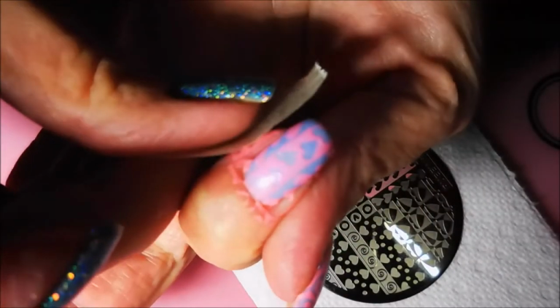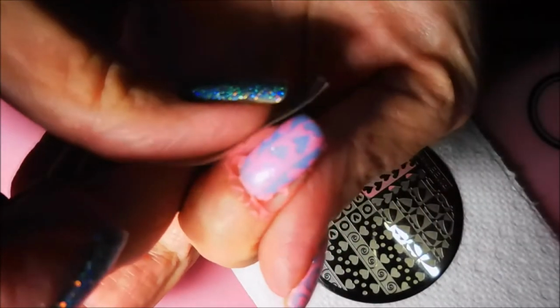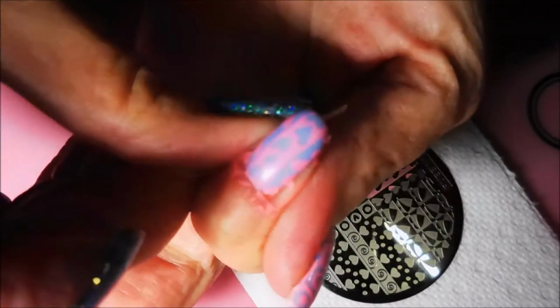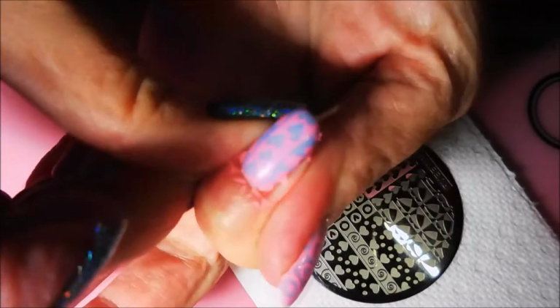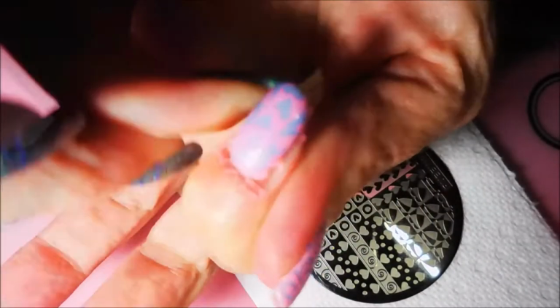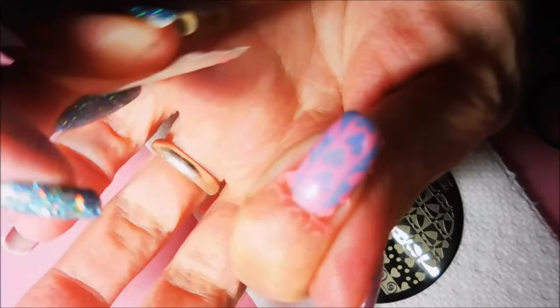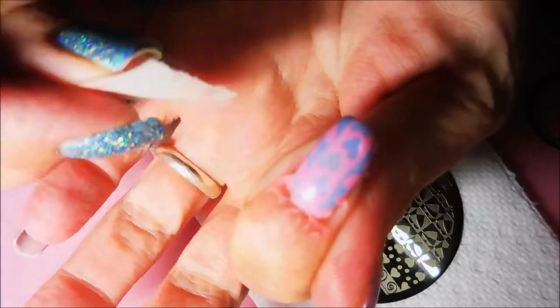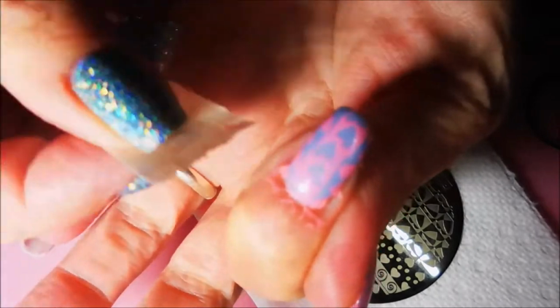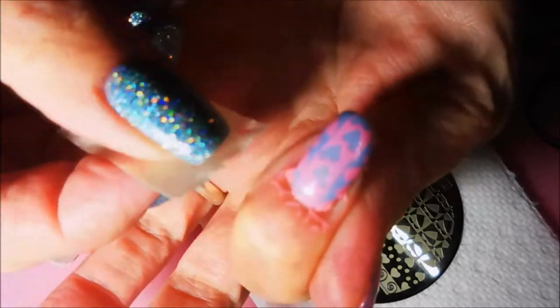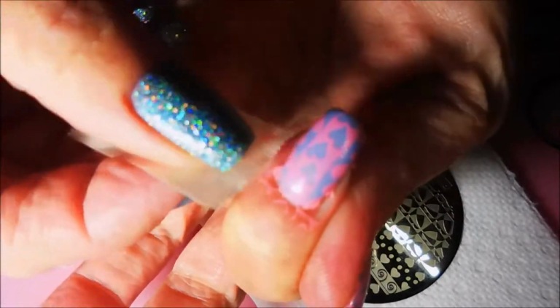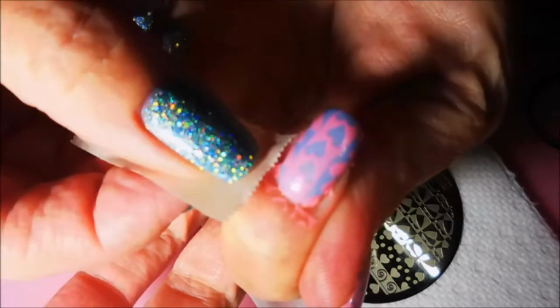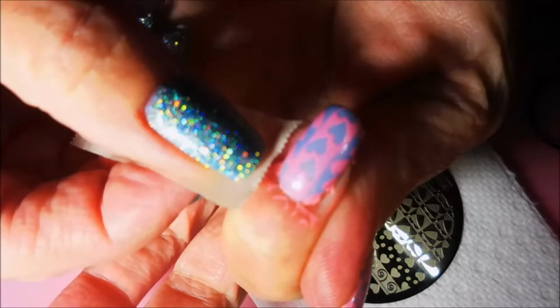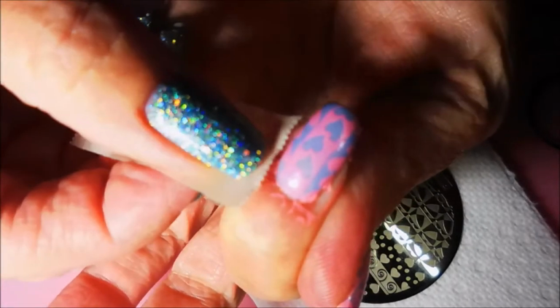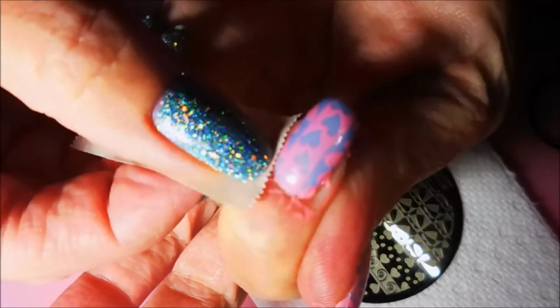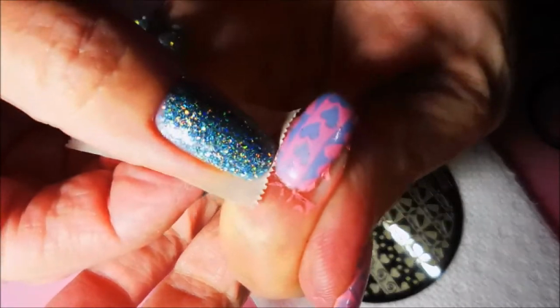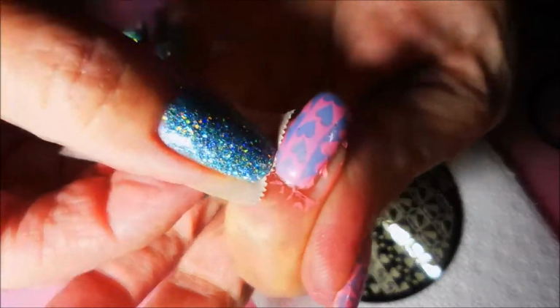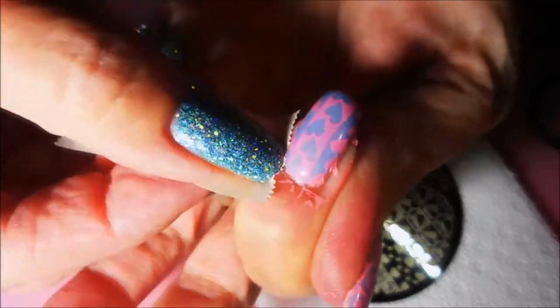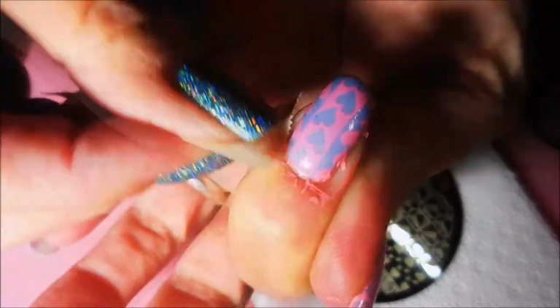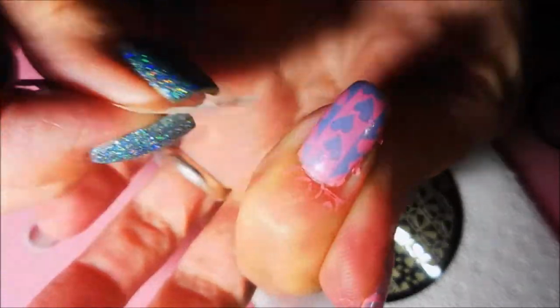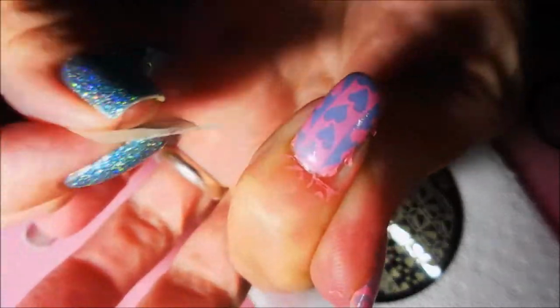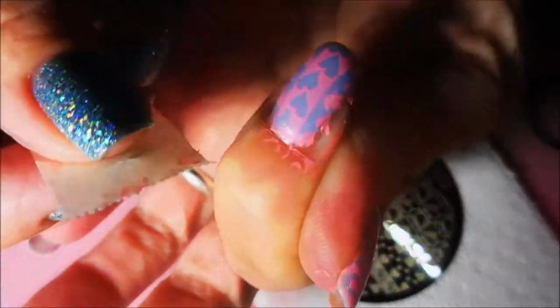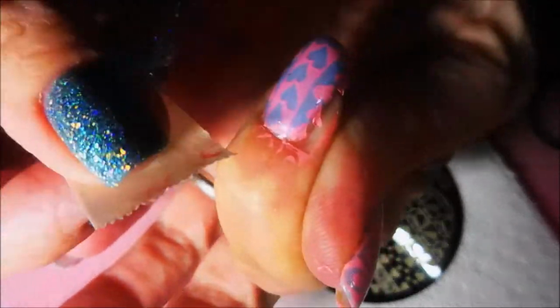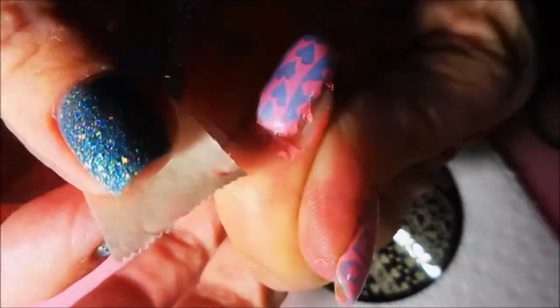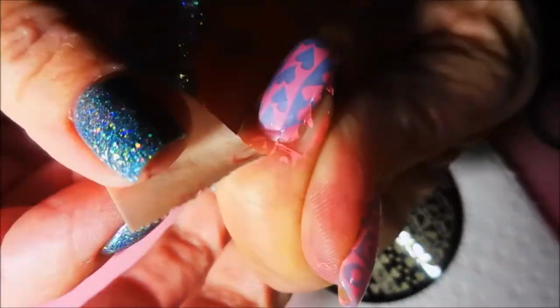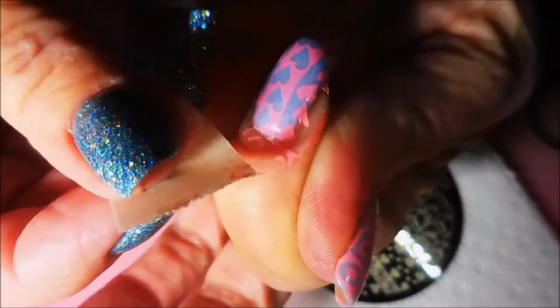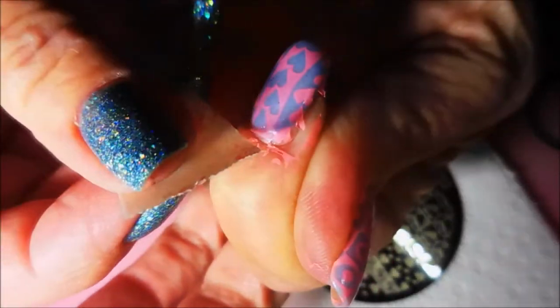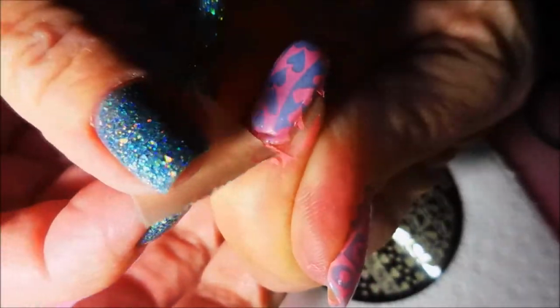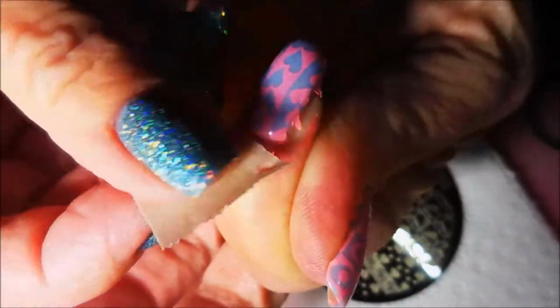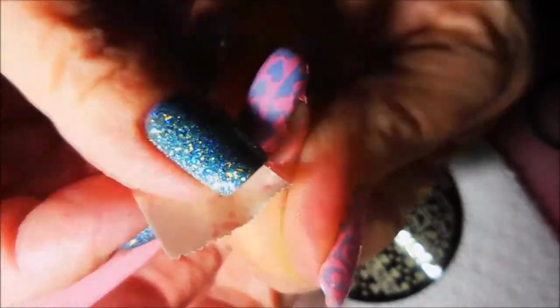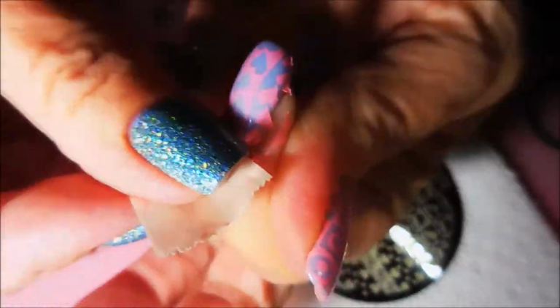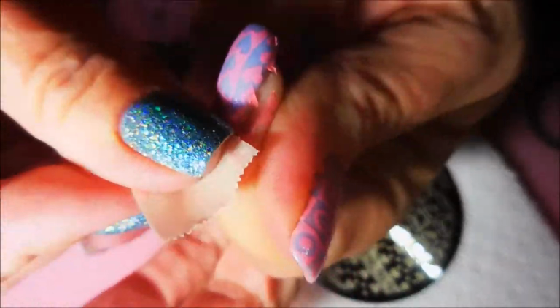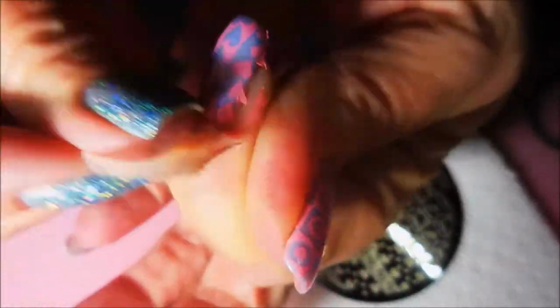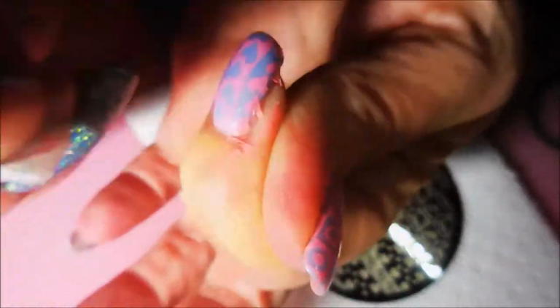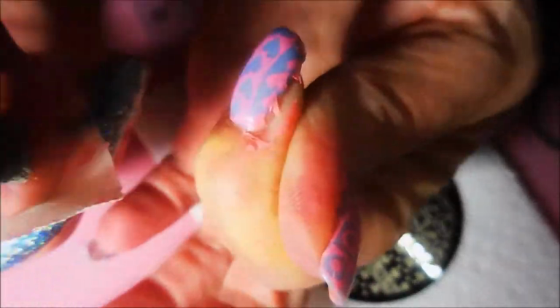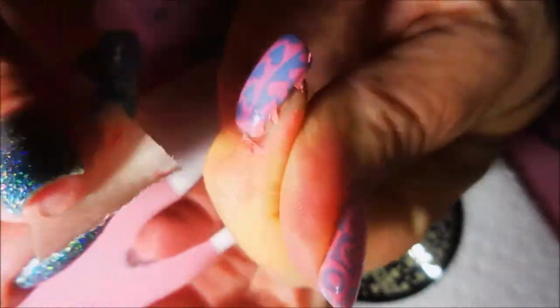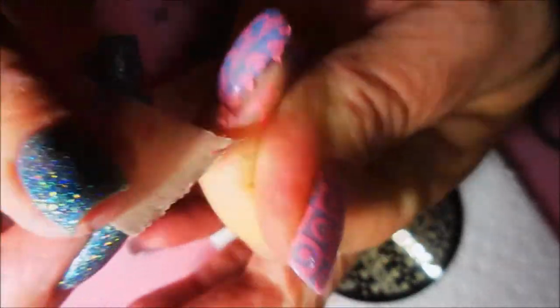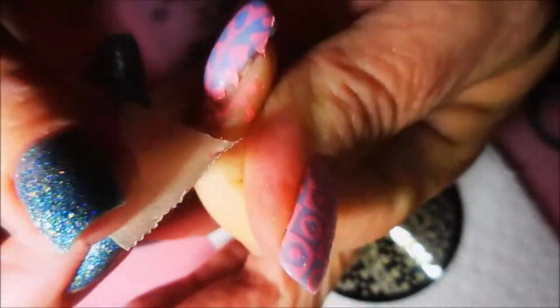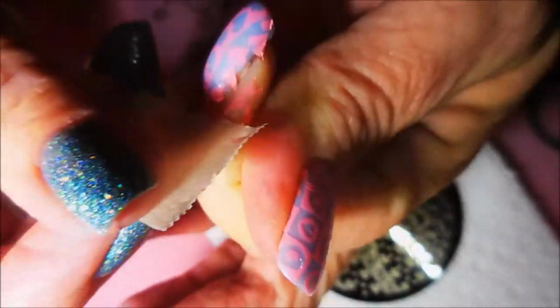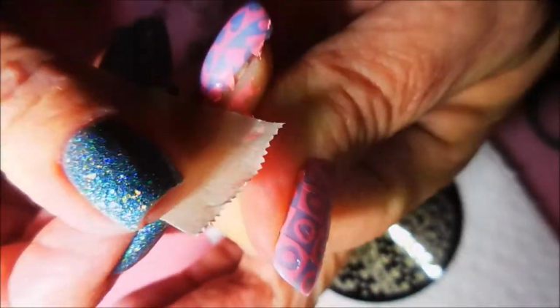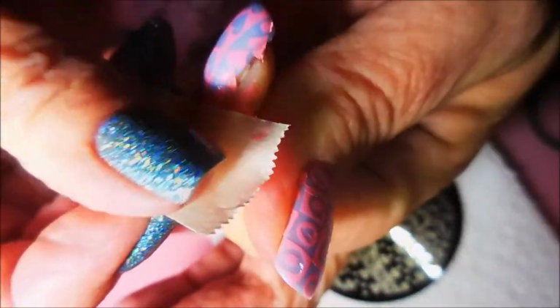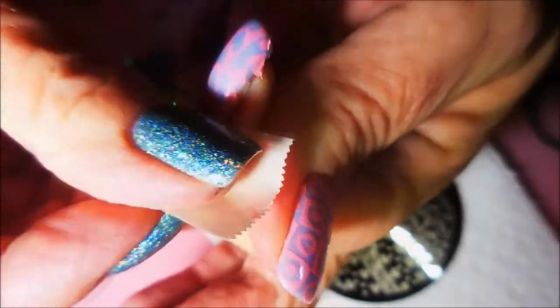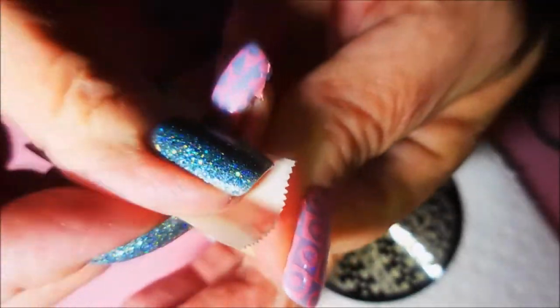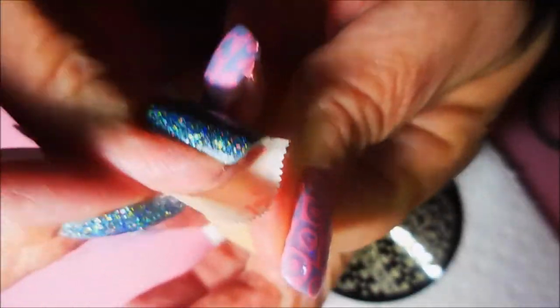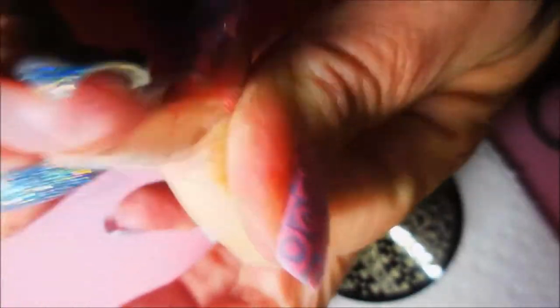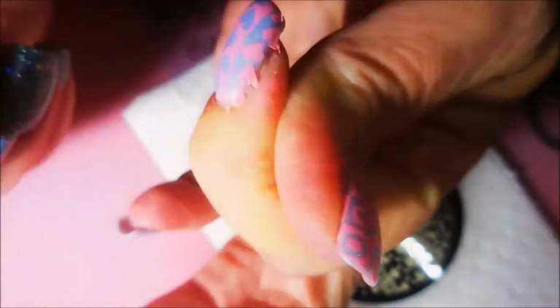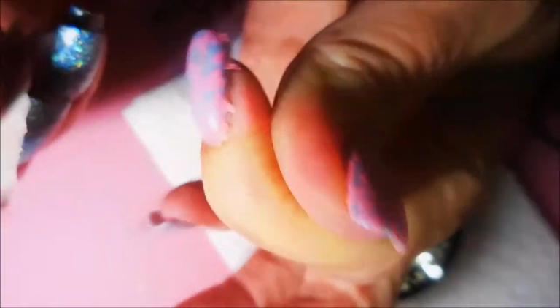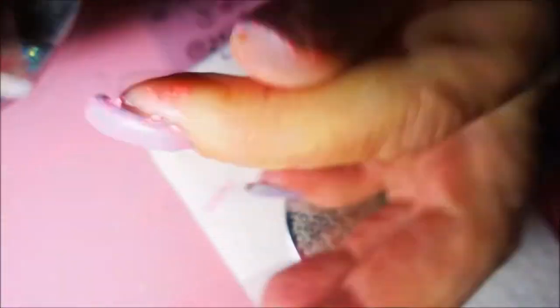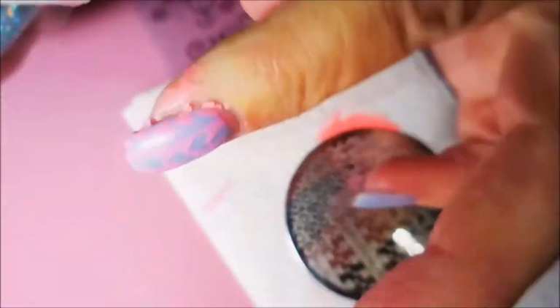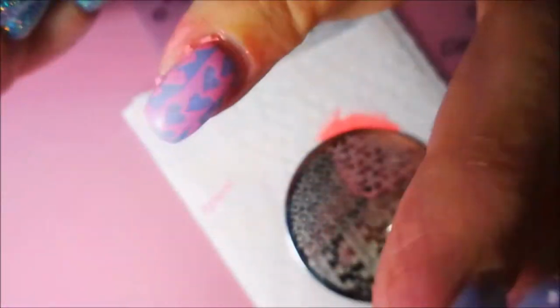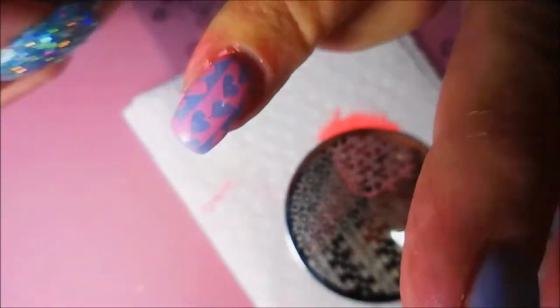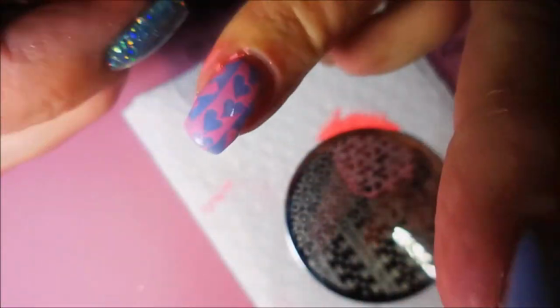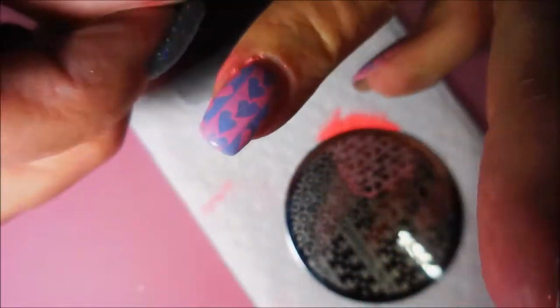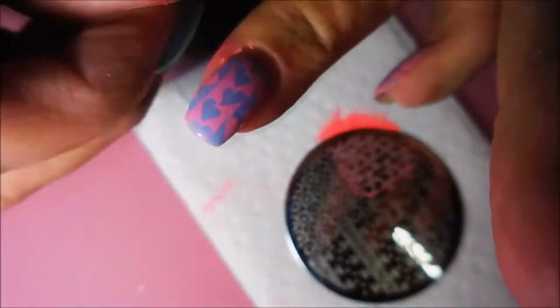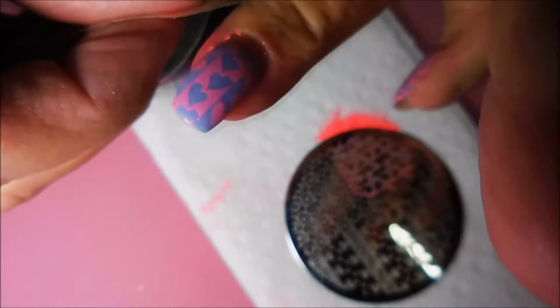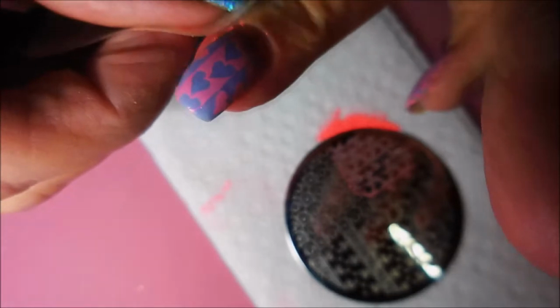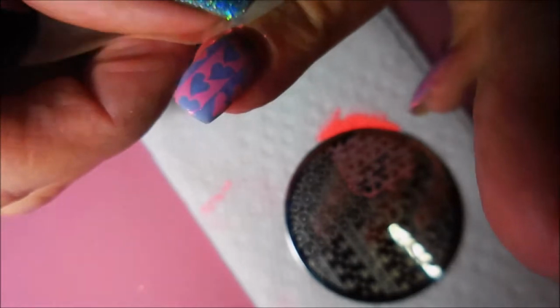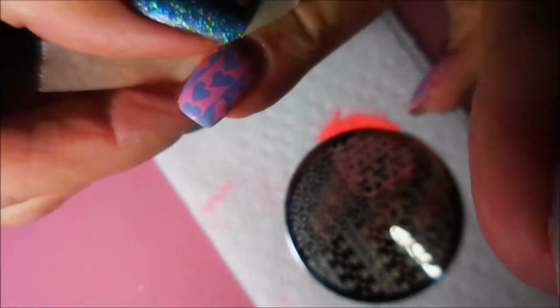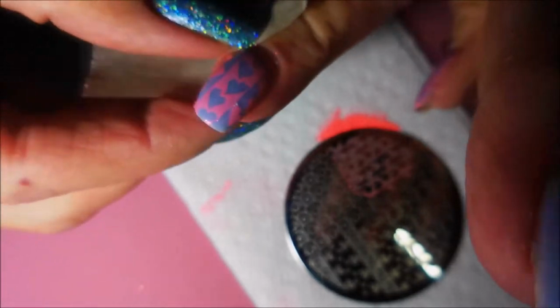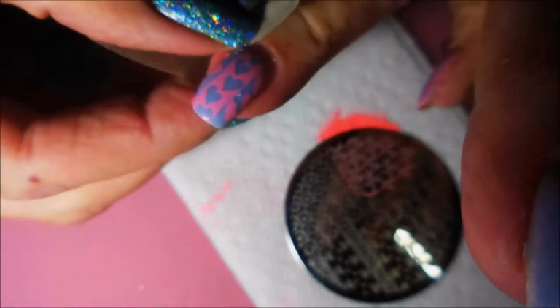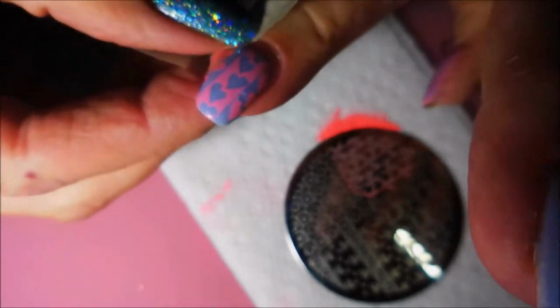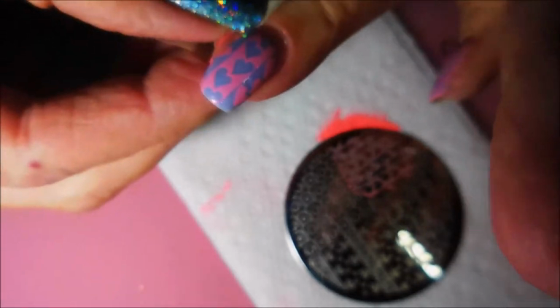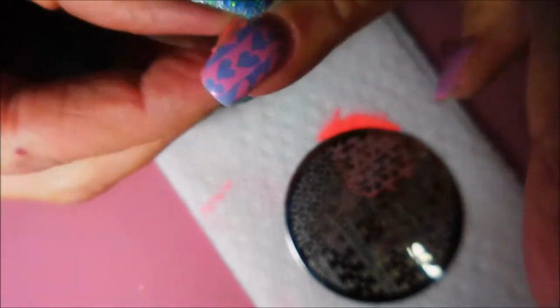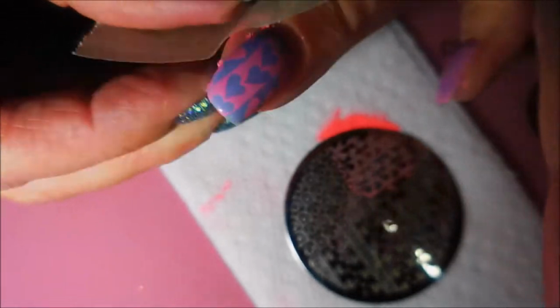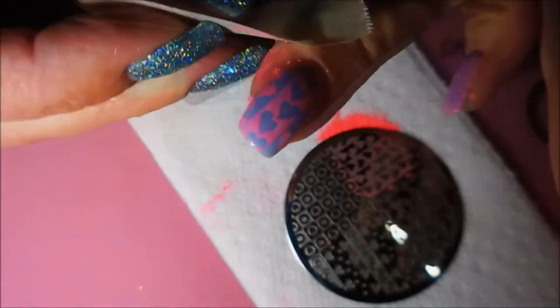I am going to clean up this one with some tape just to show you how easy this is — it comes up quite well.